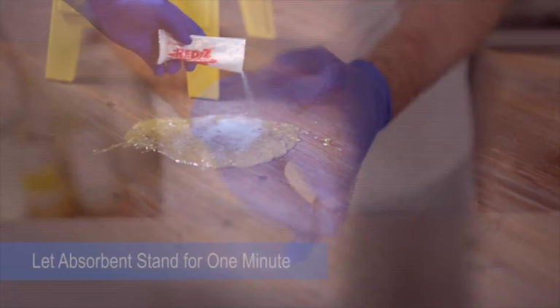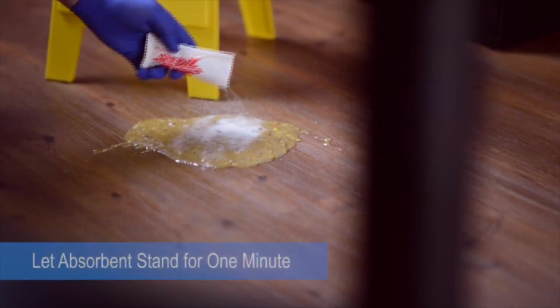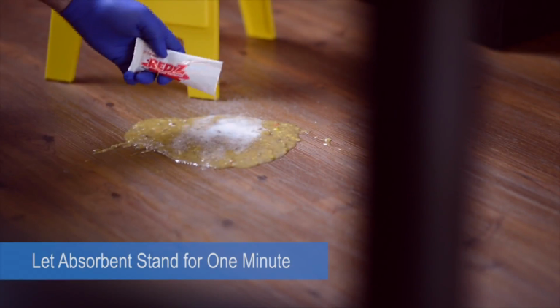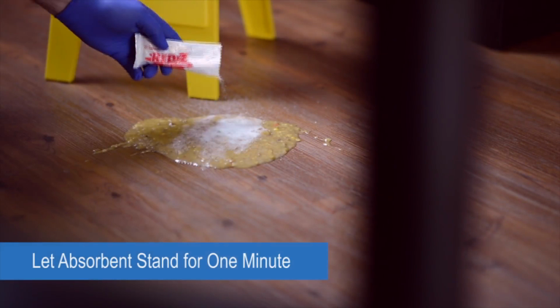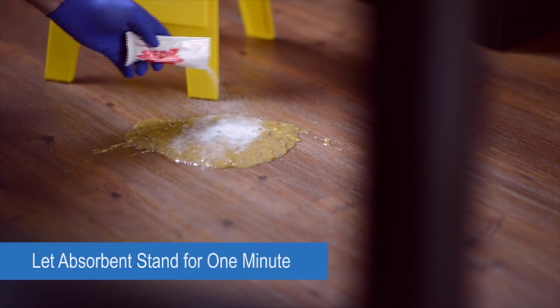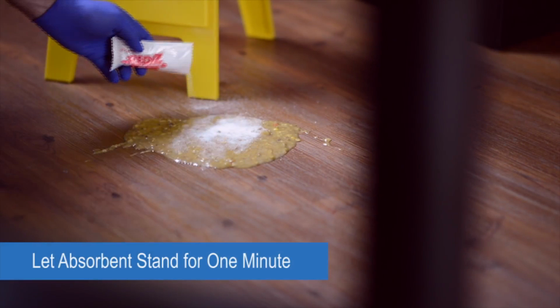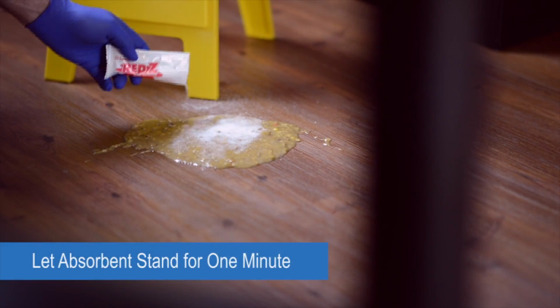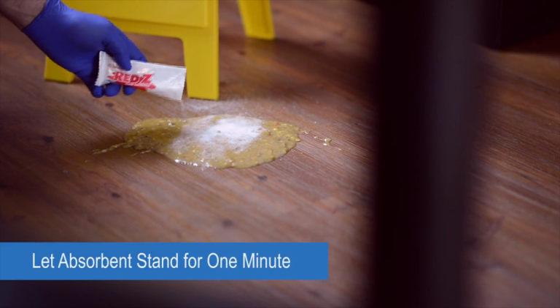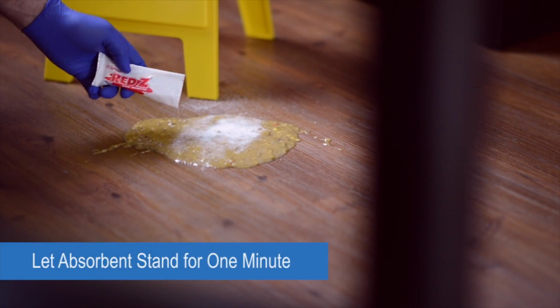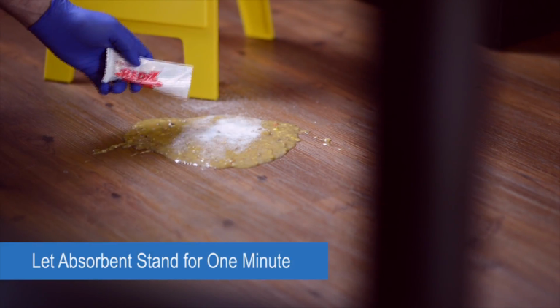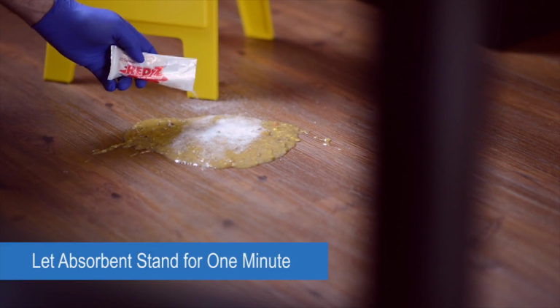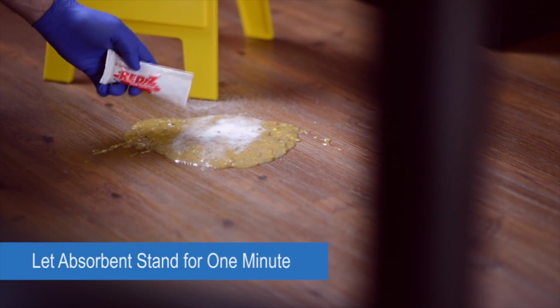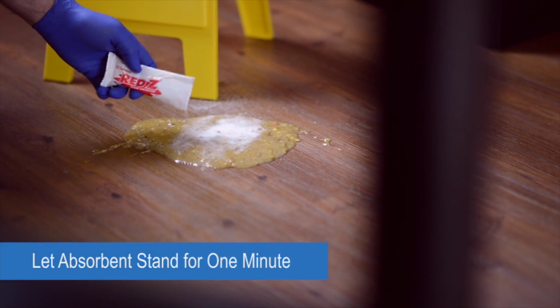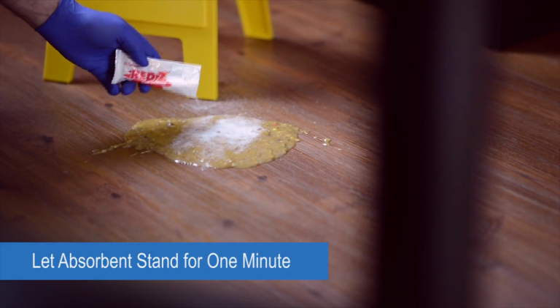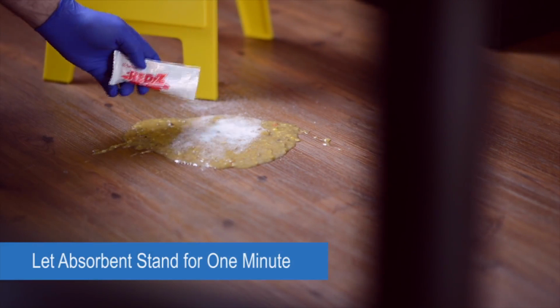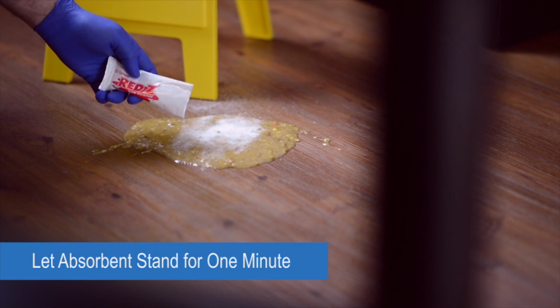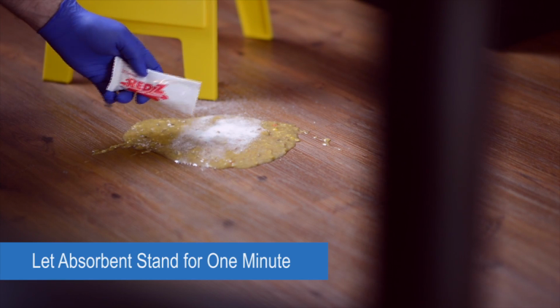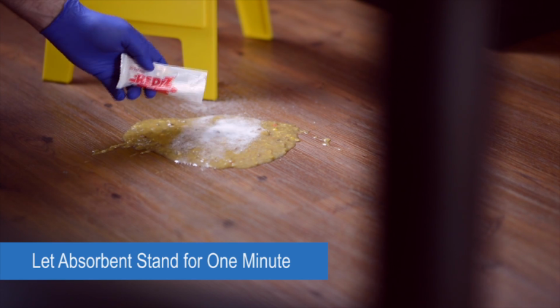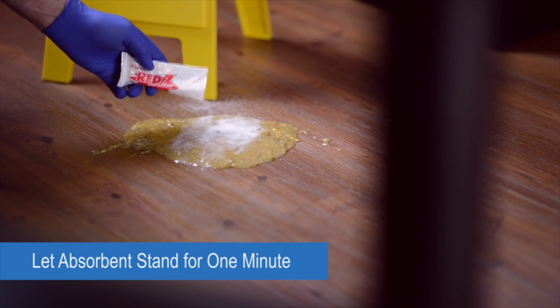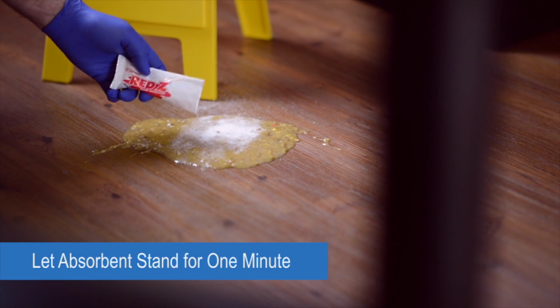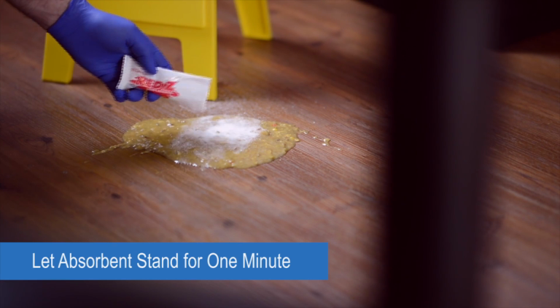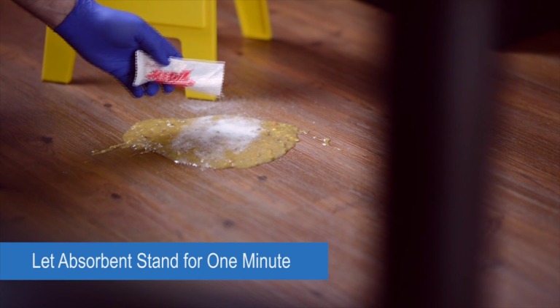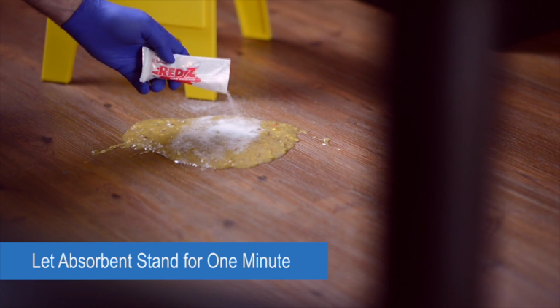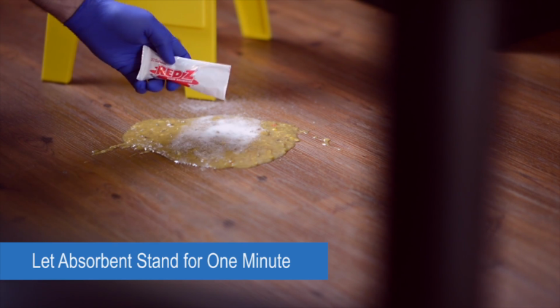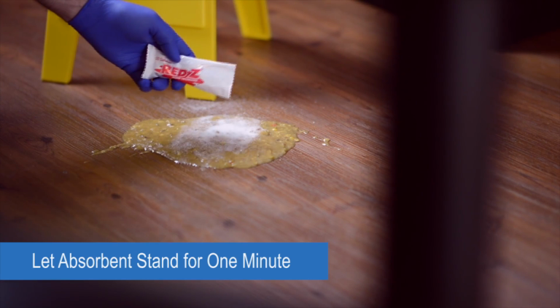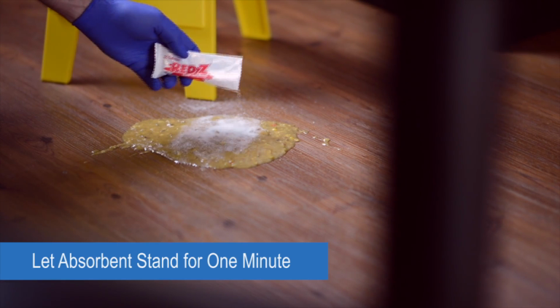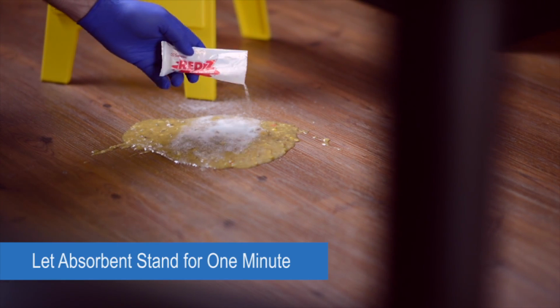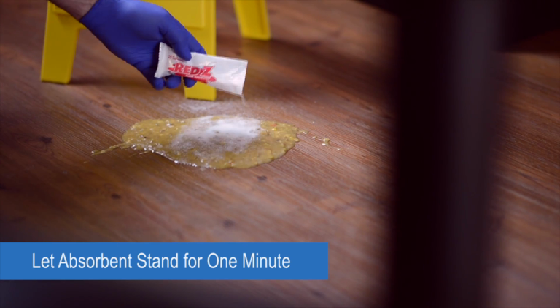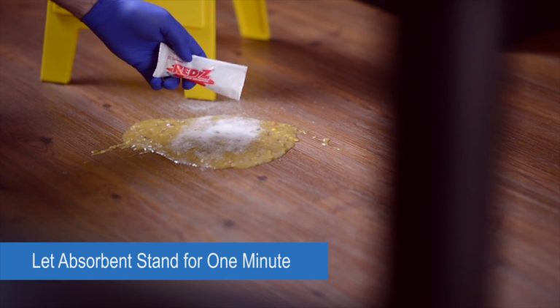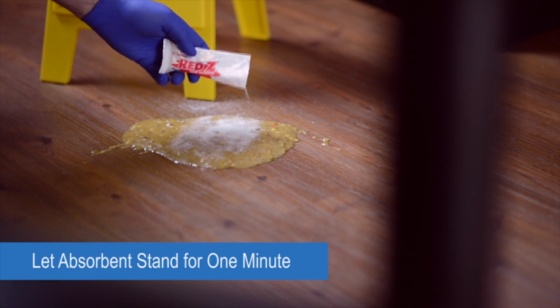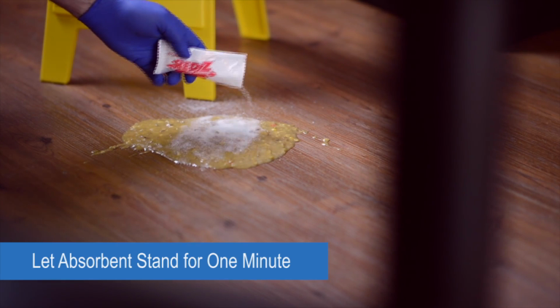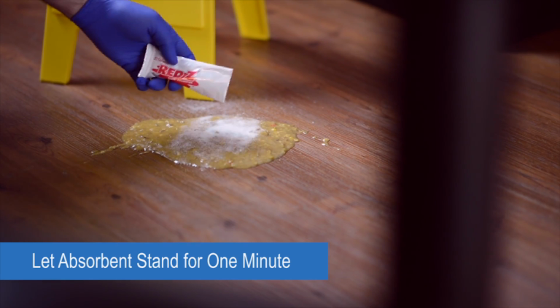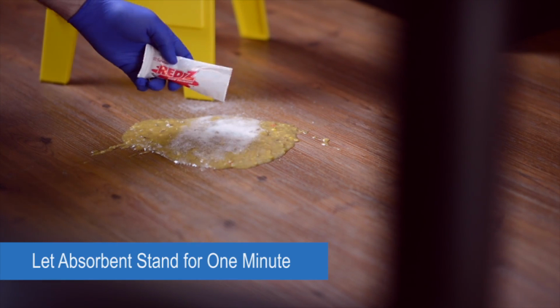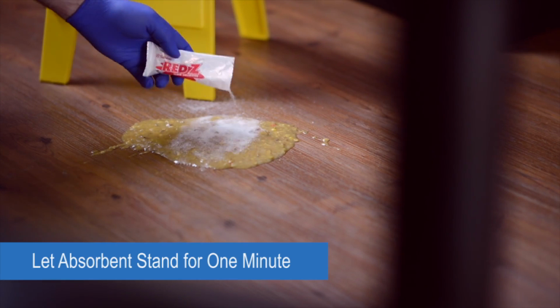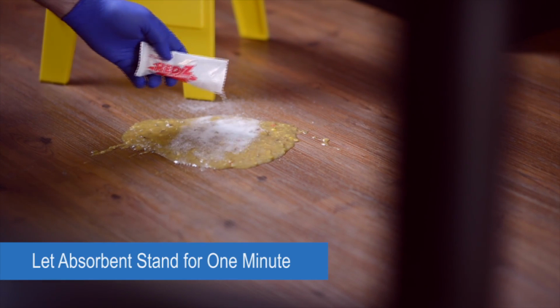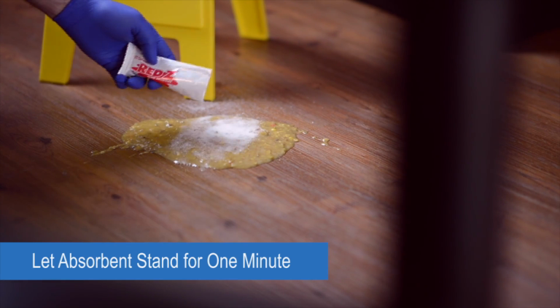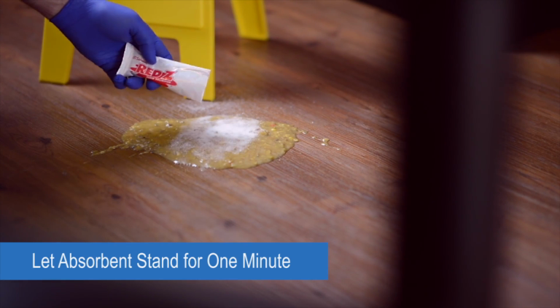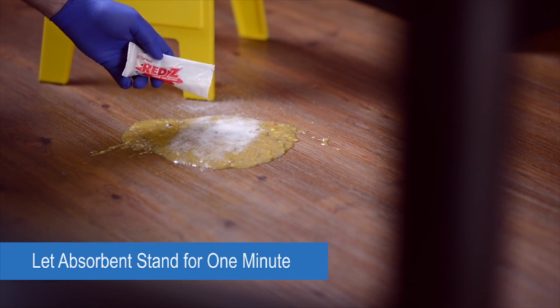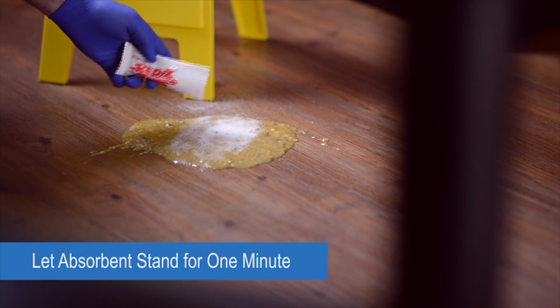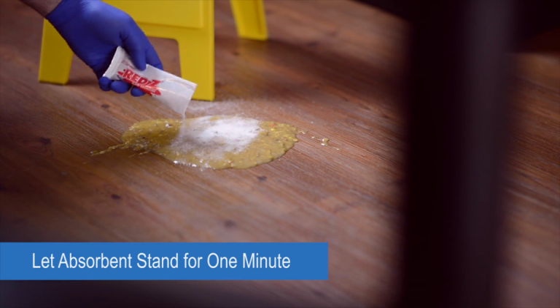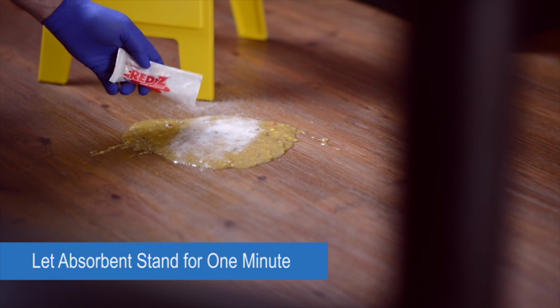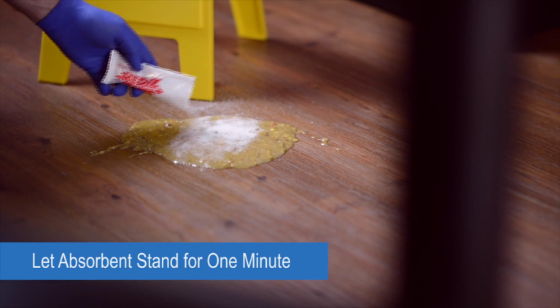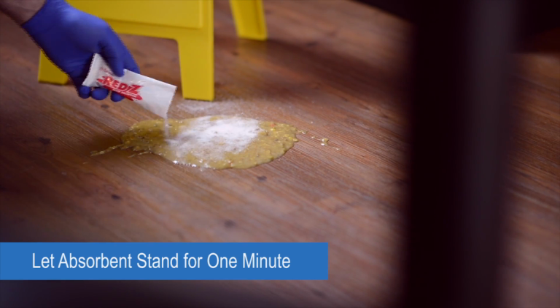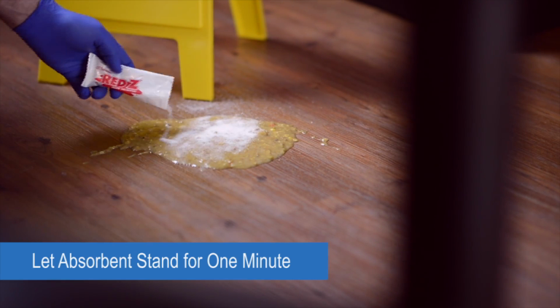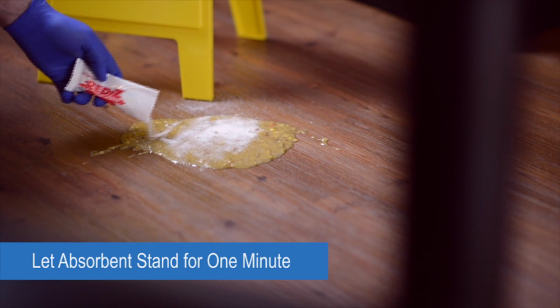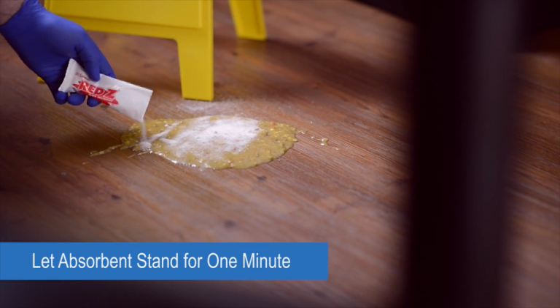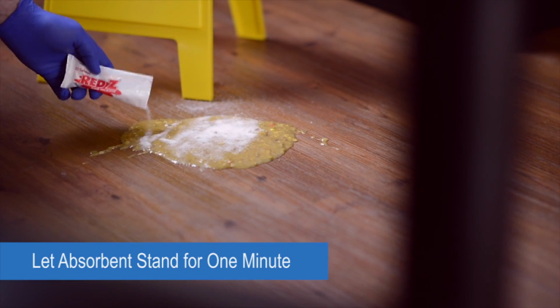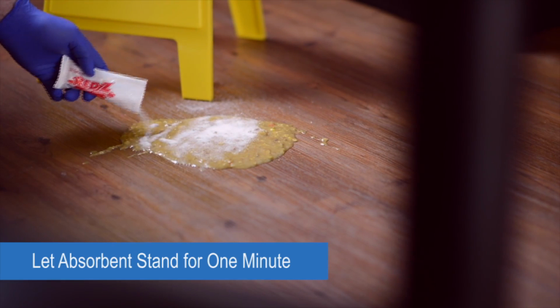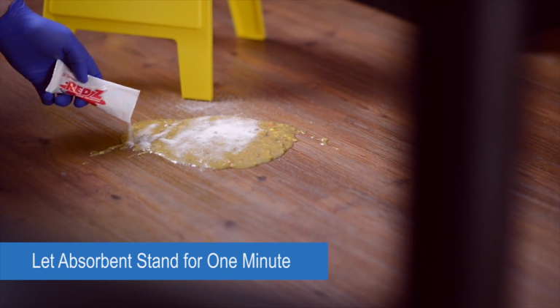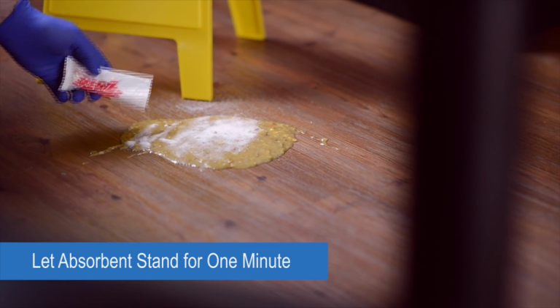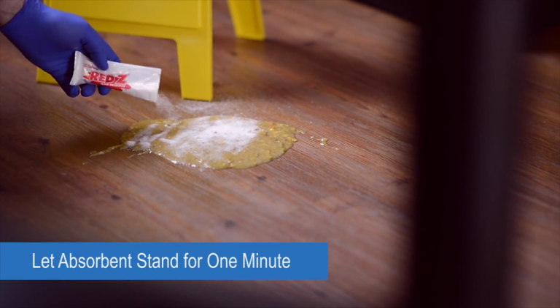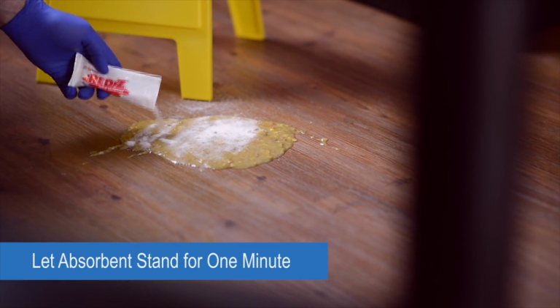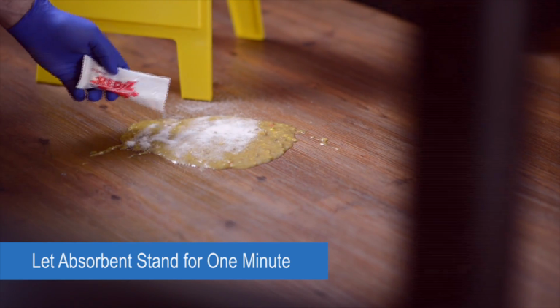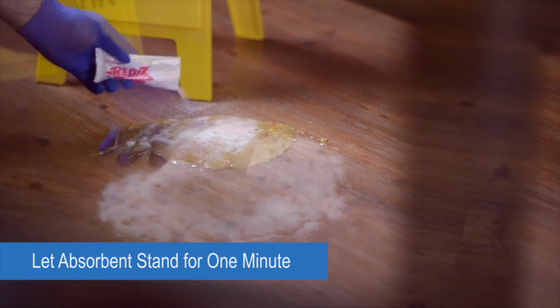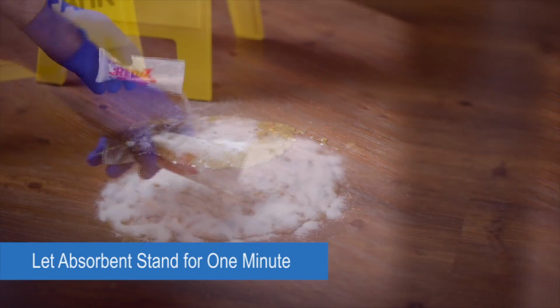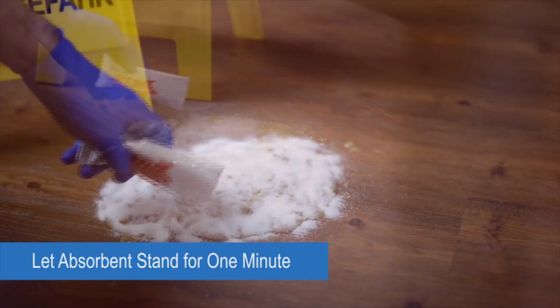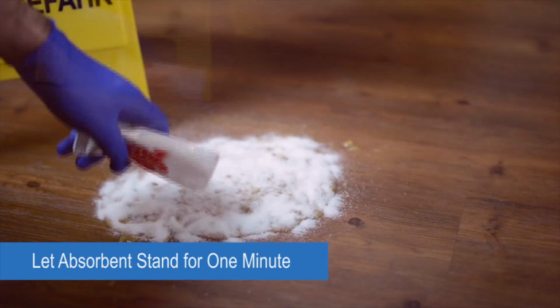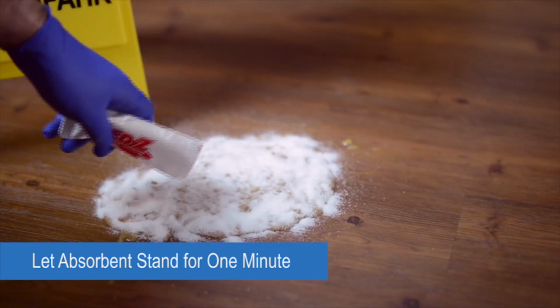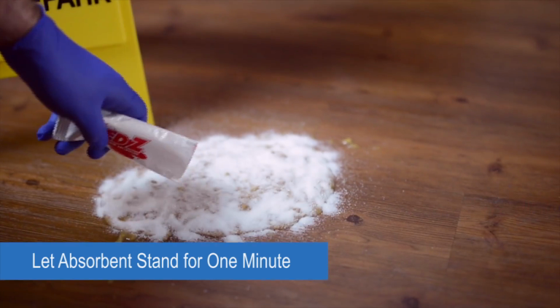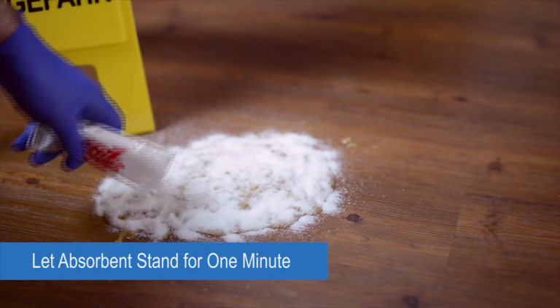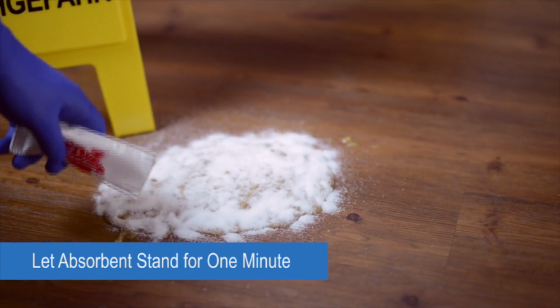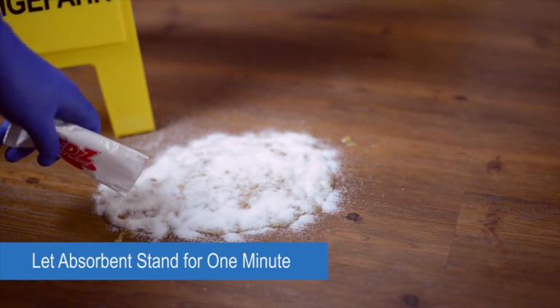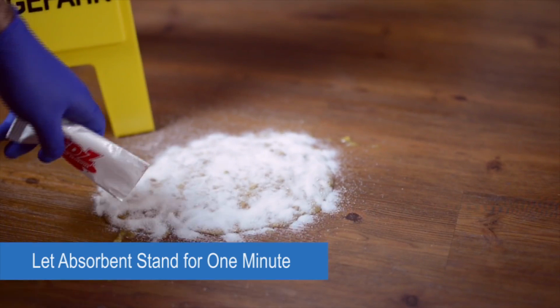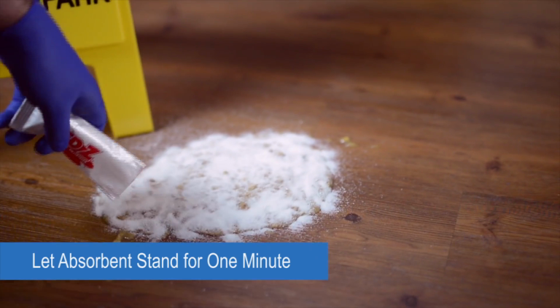Sprinkle the Red Sea absorbent material over the spill and allow it to stand for at least one minute, or until the spill is completely gelled.